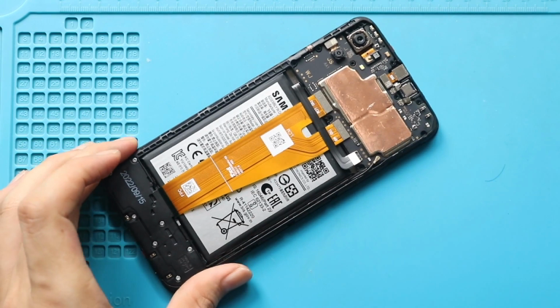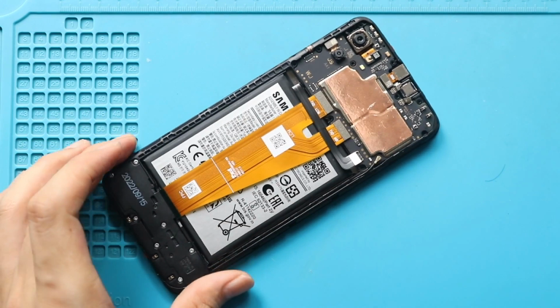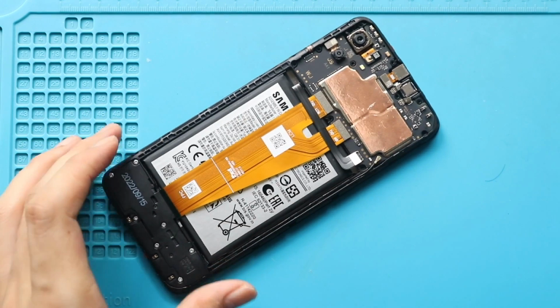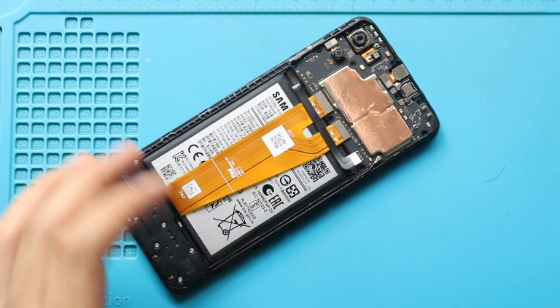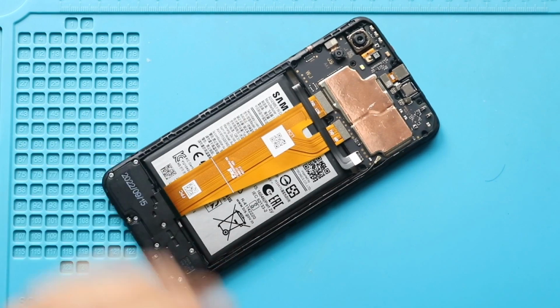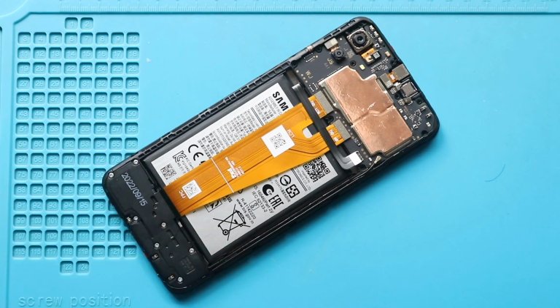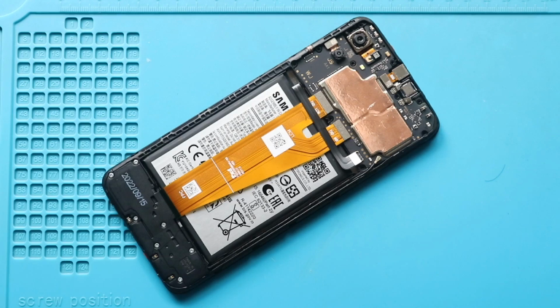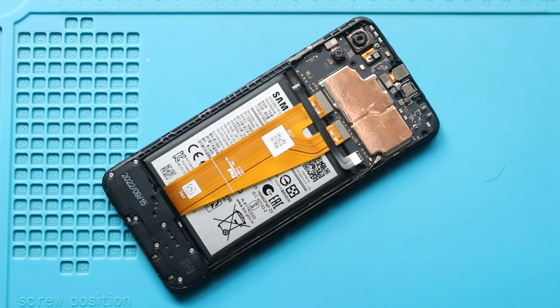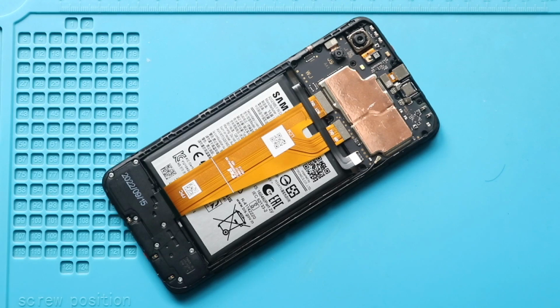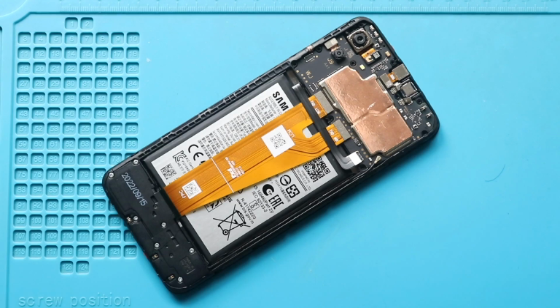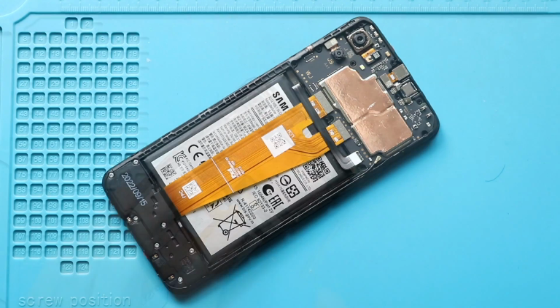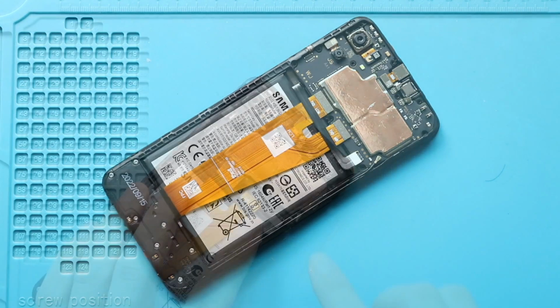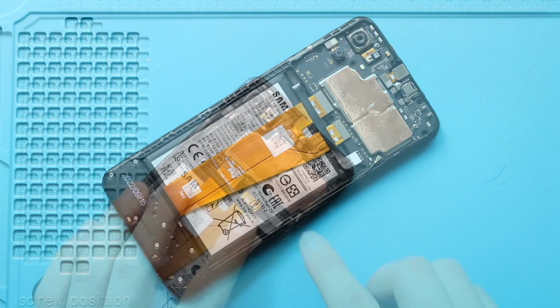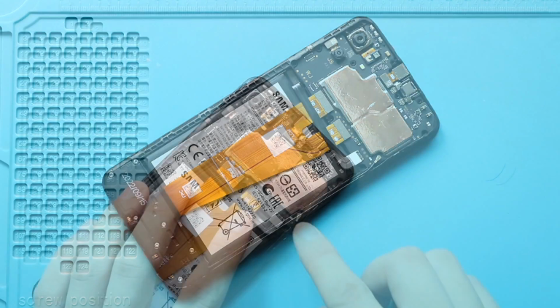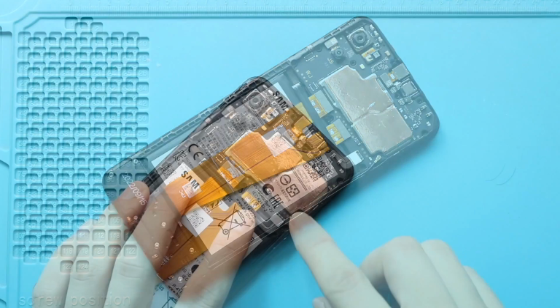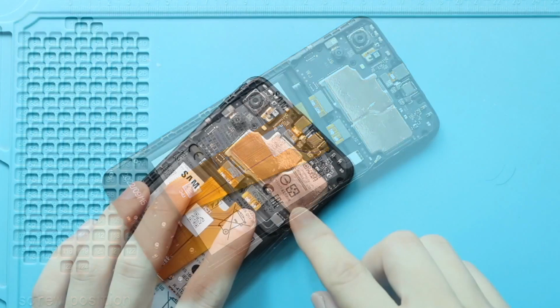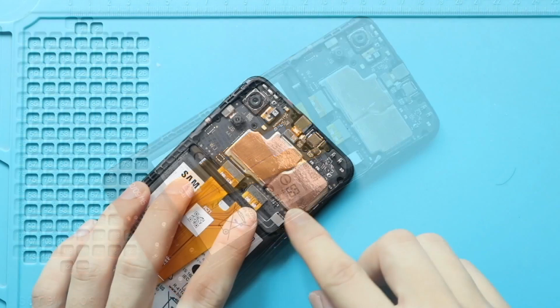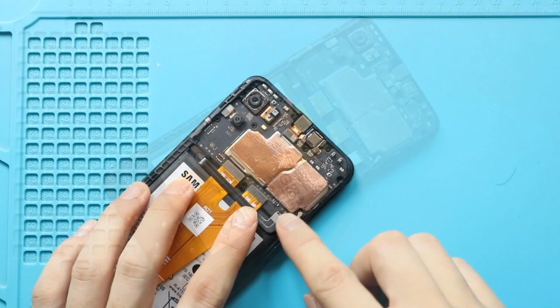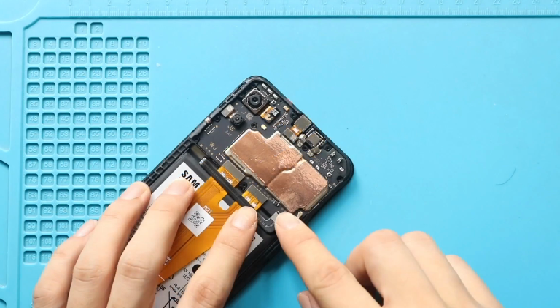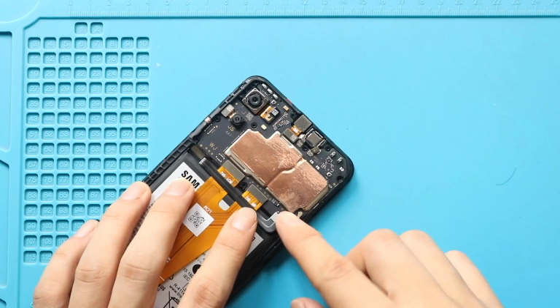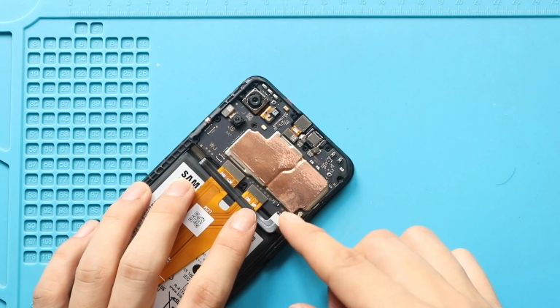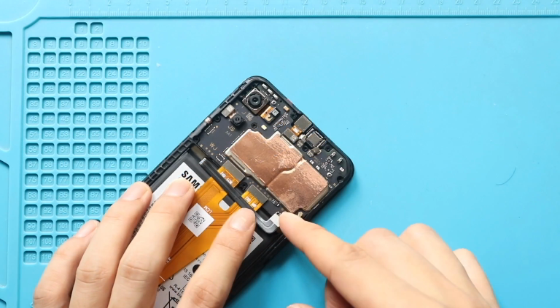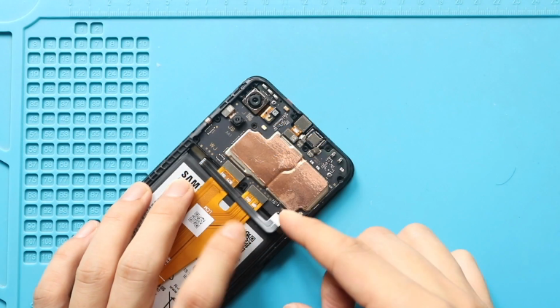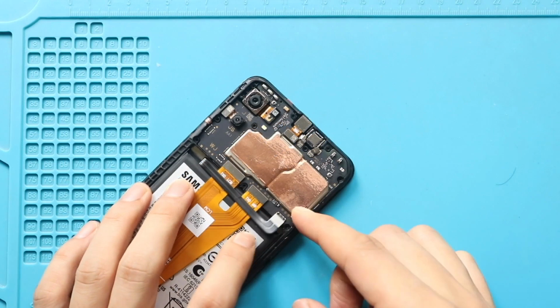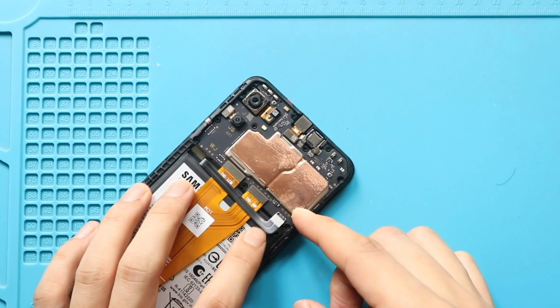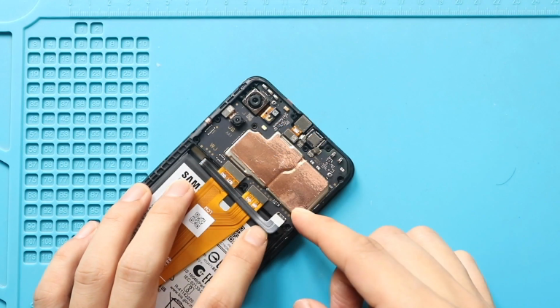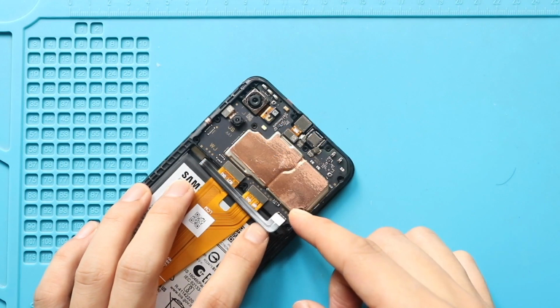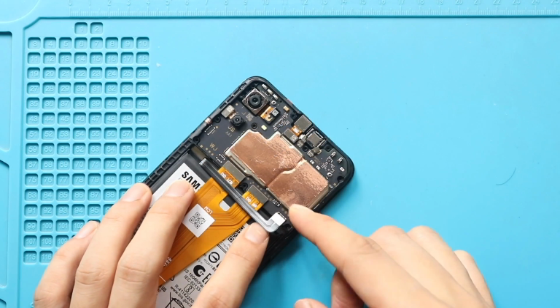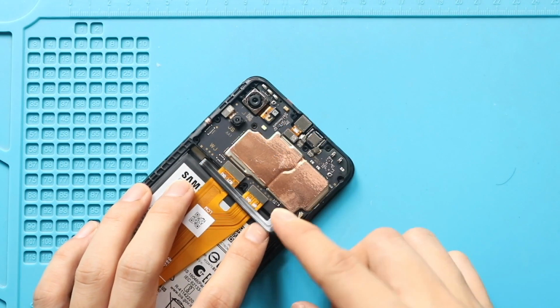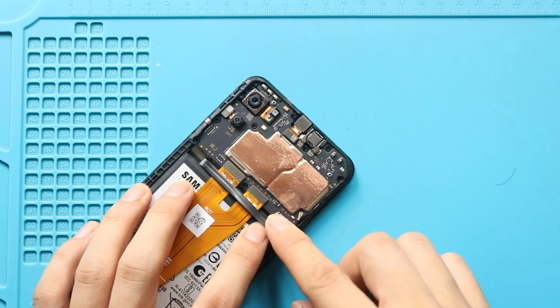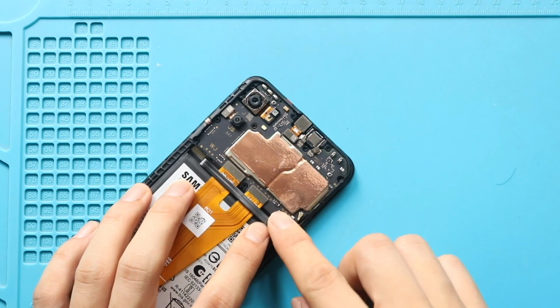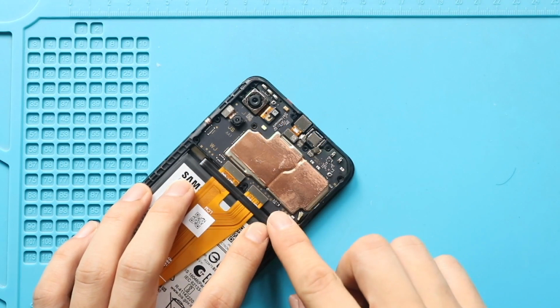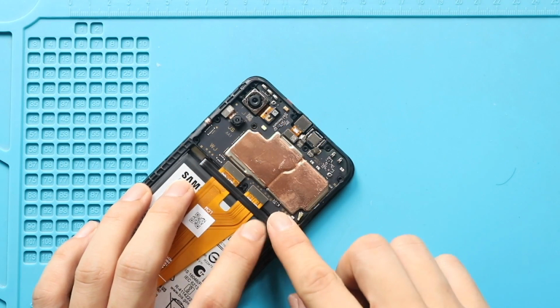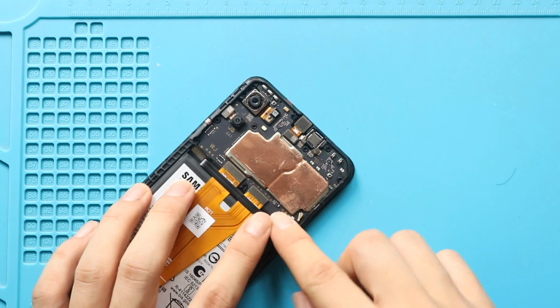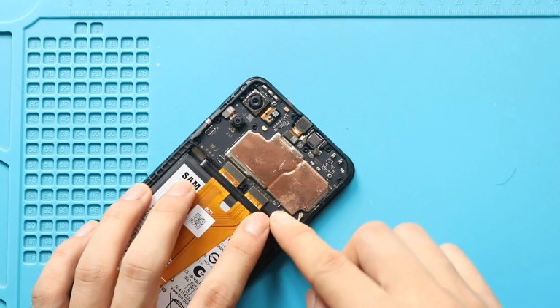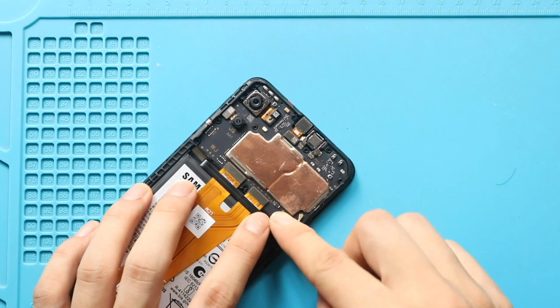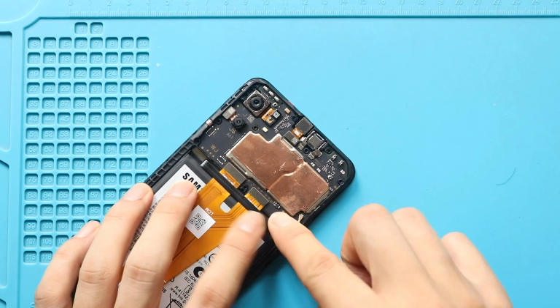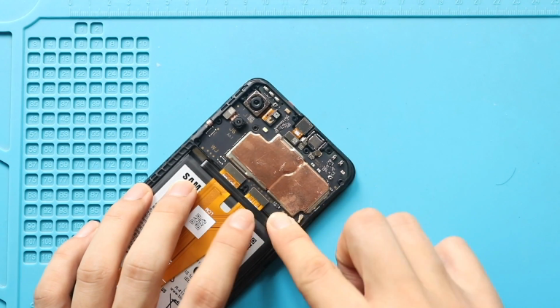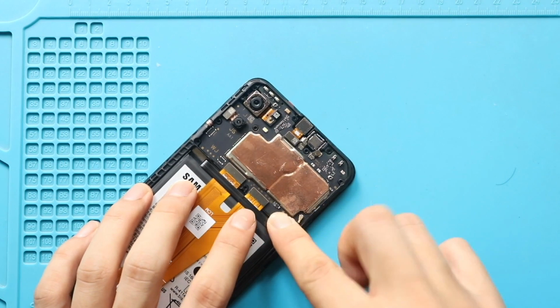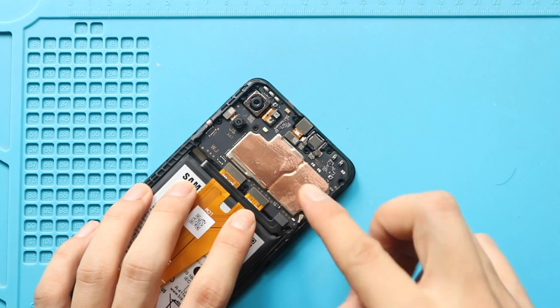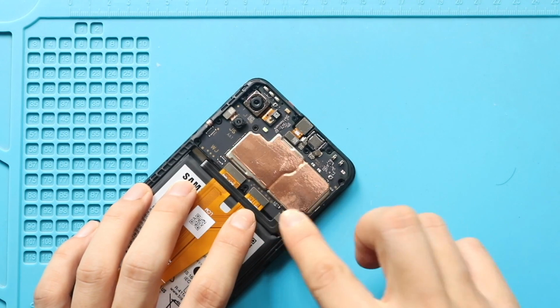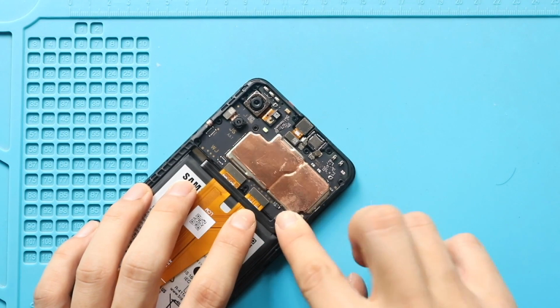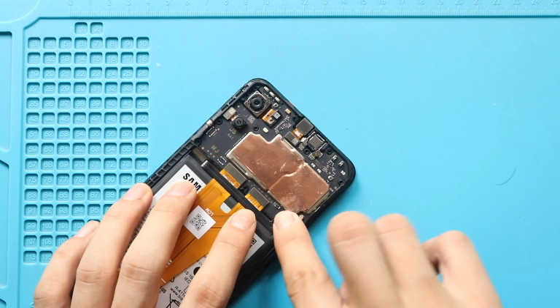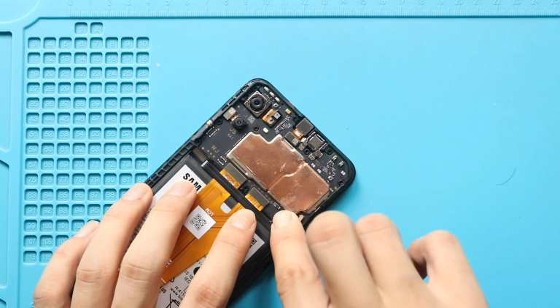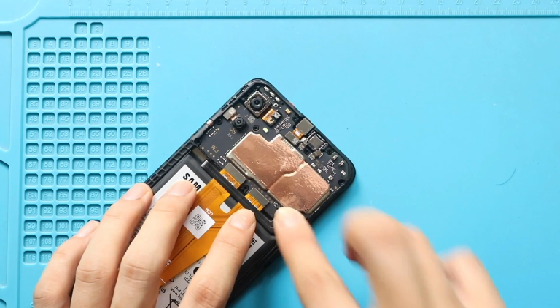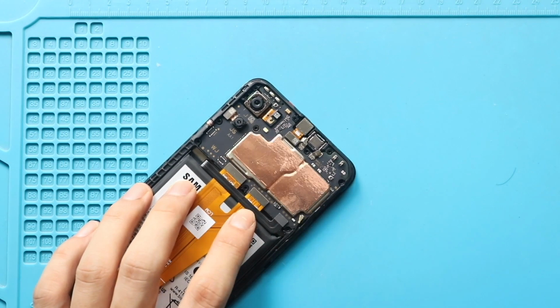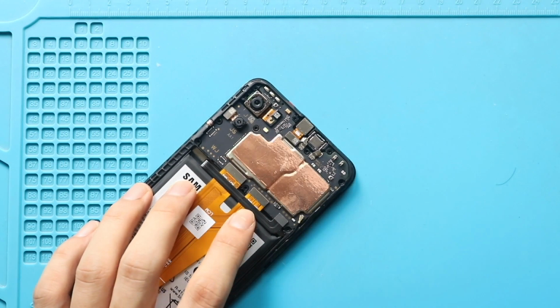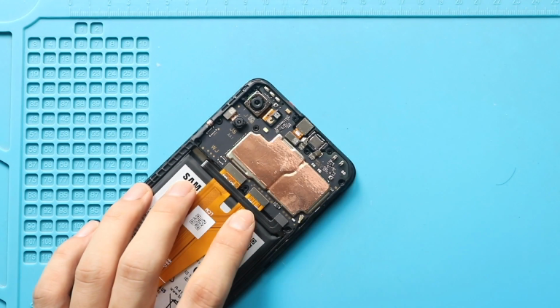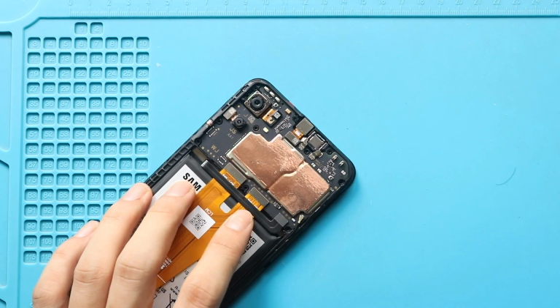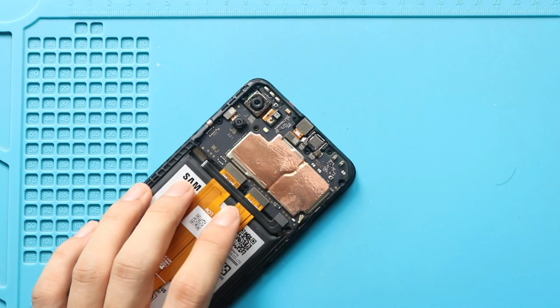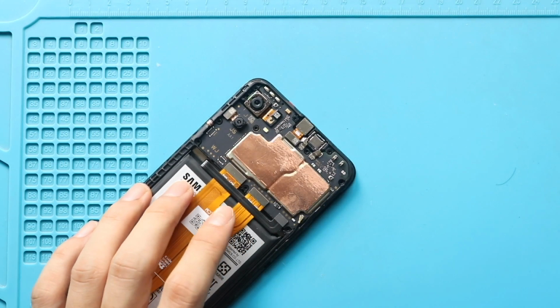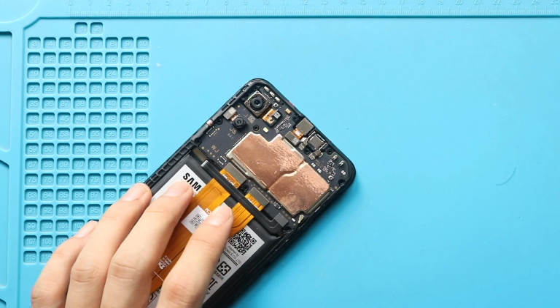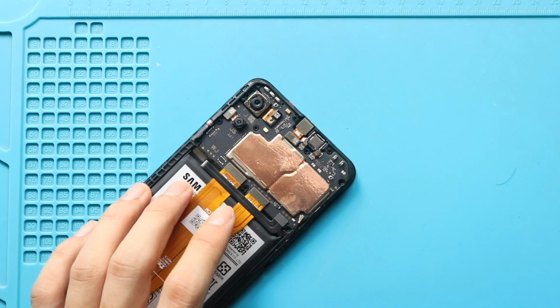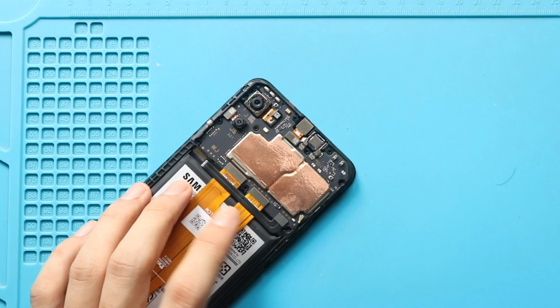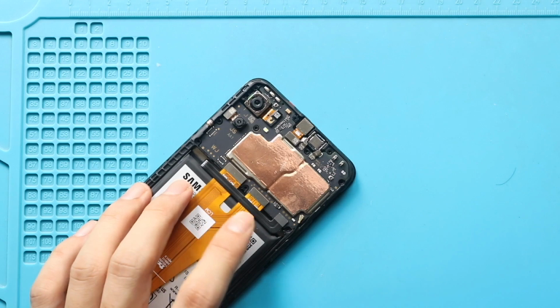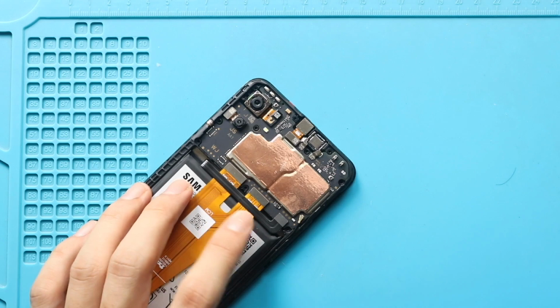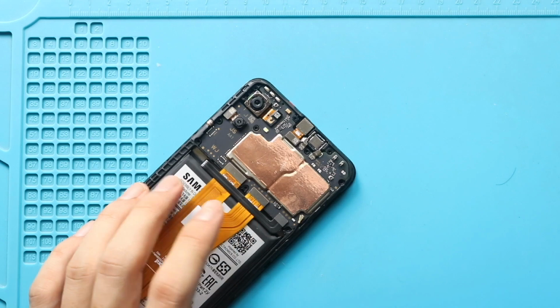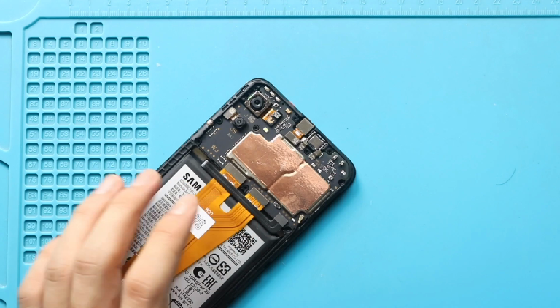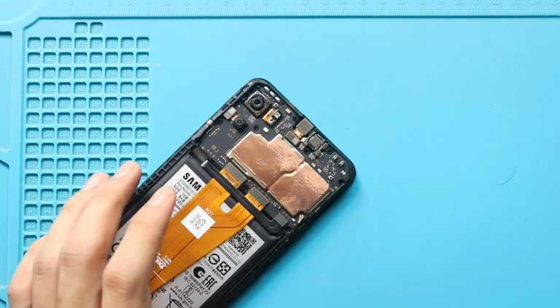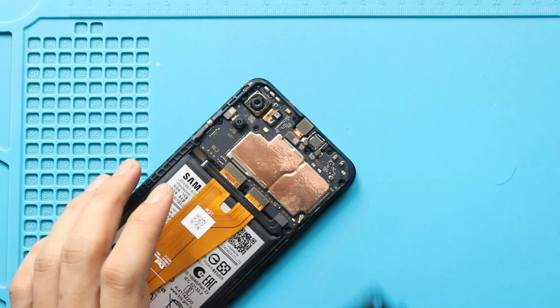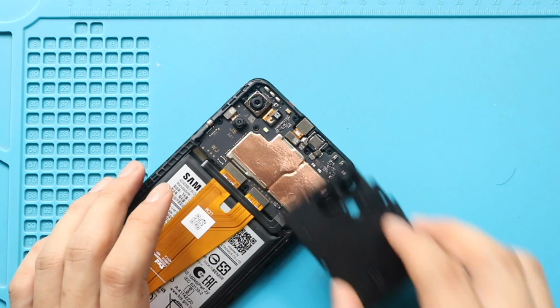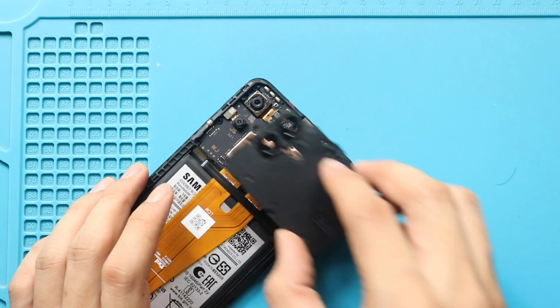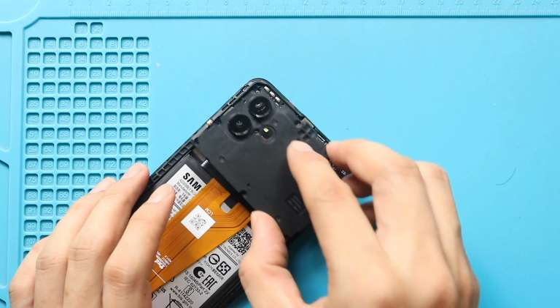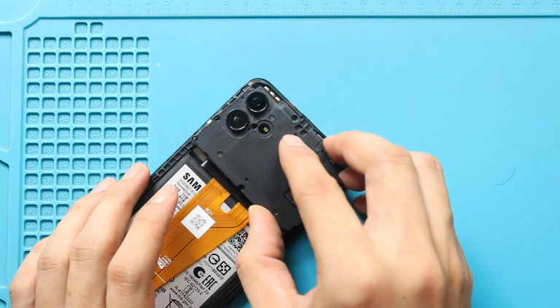Next, secure the board bracket by adding 10 screws.